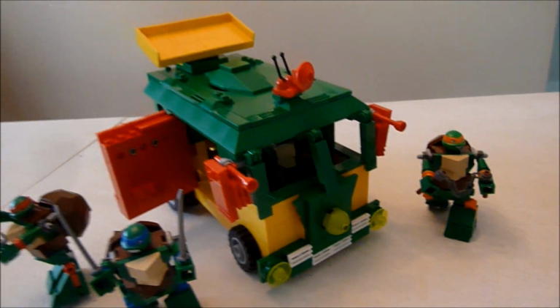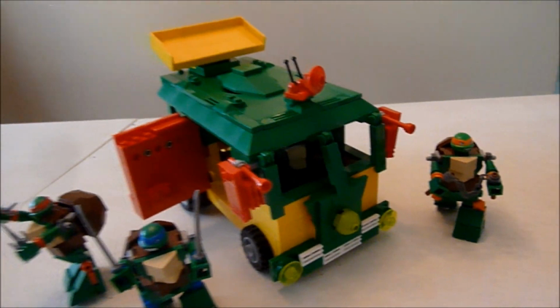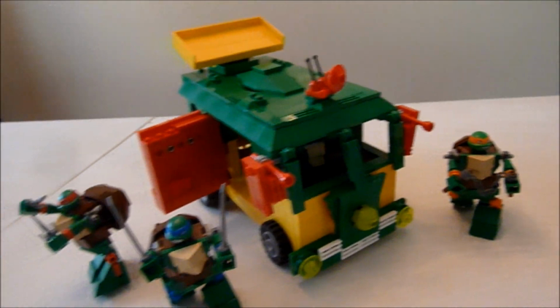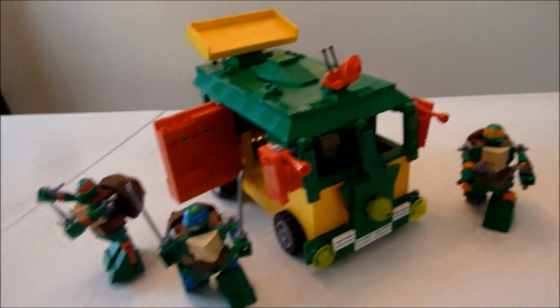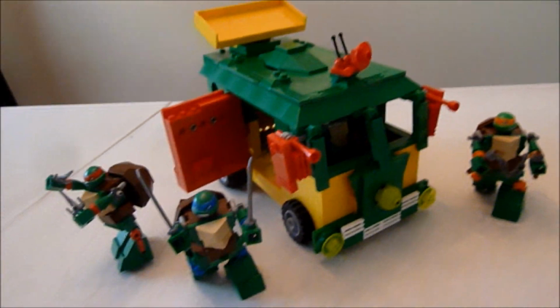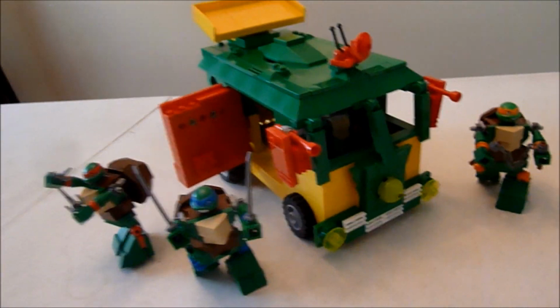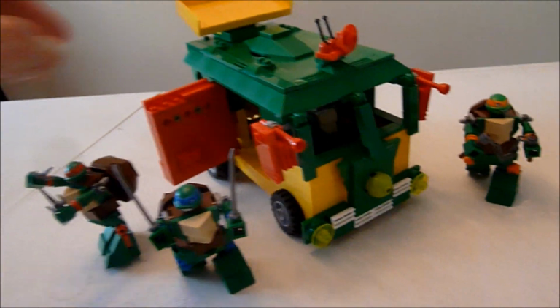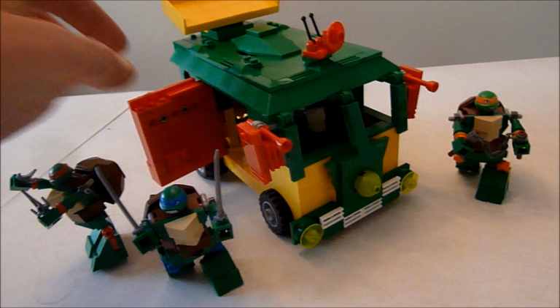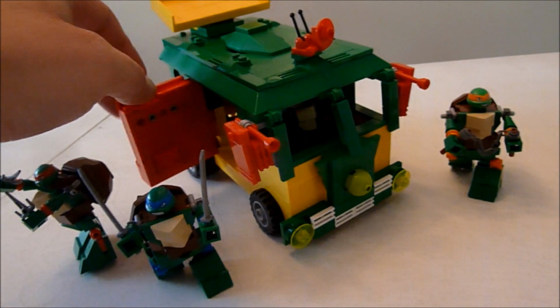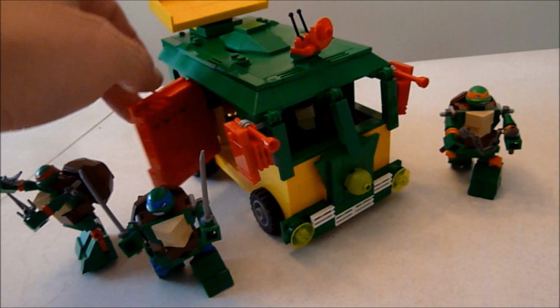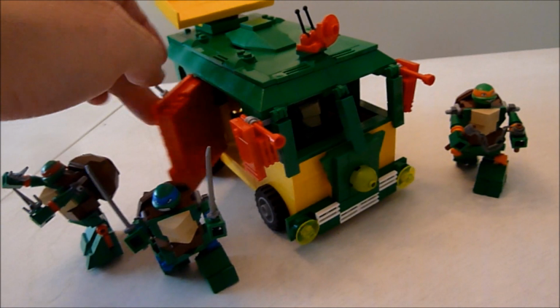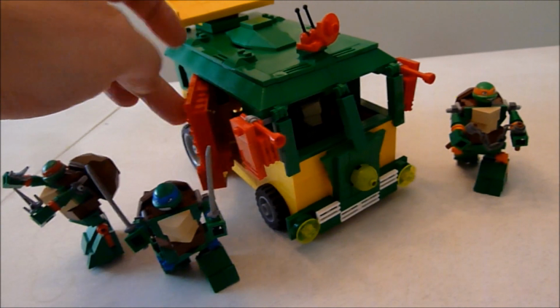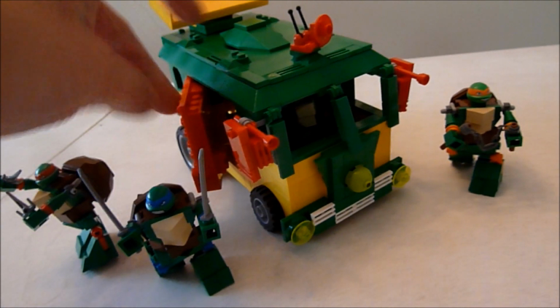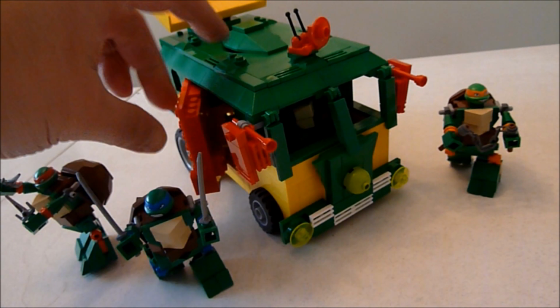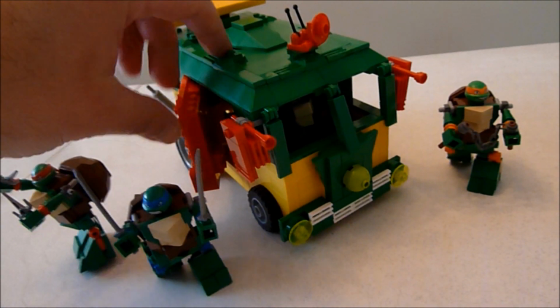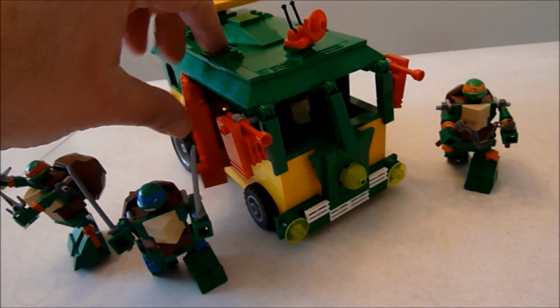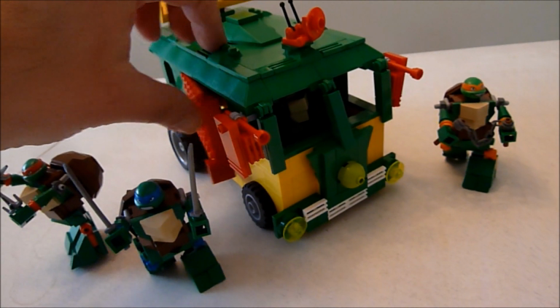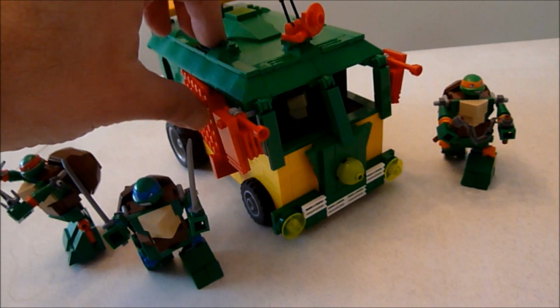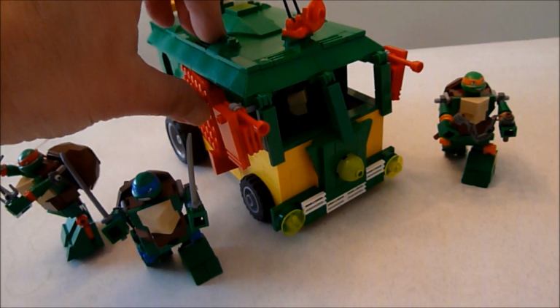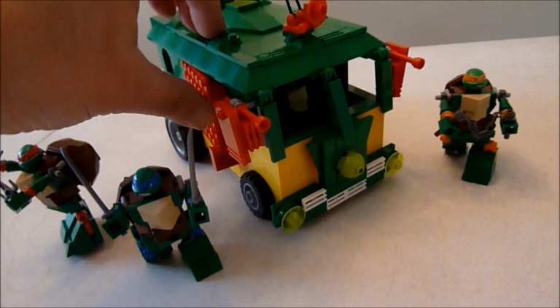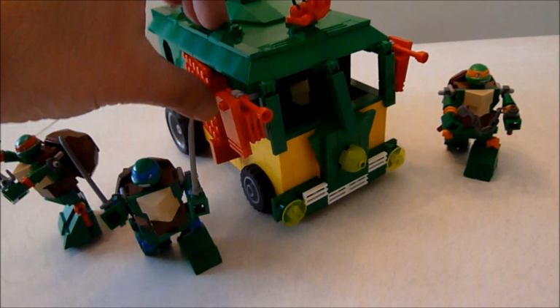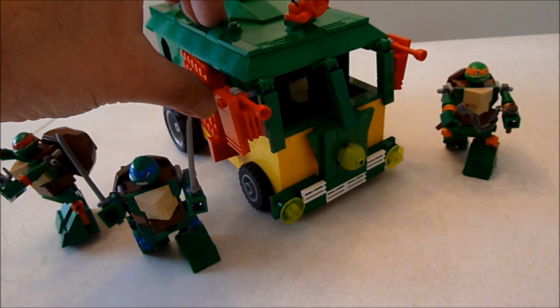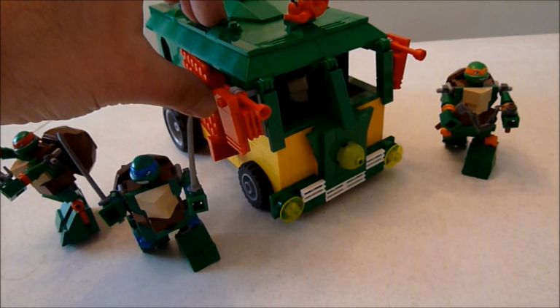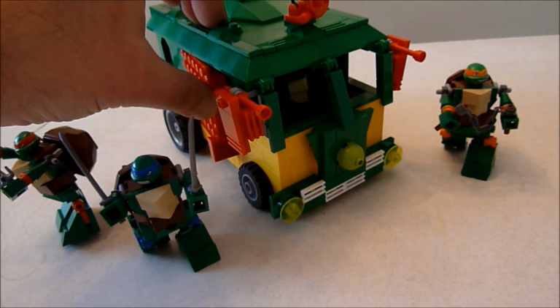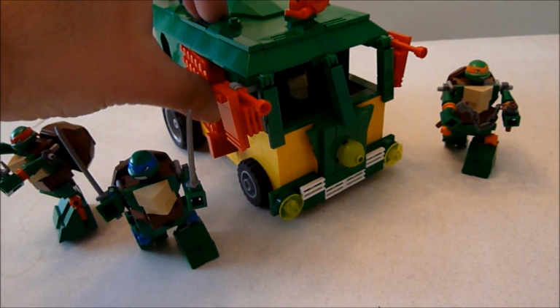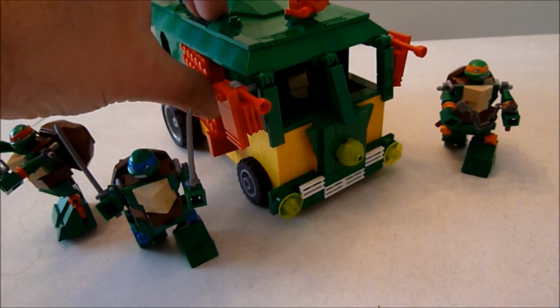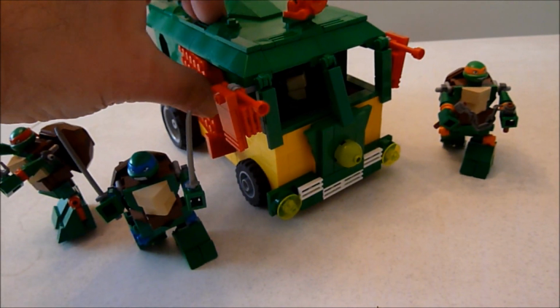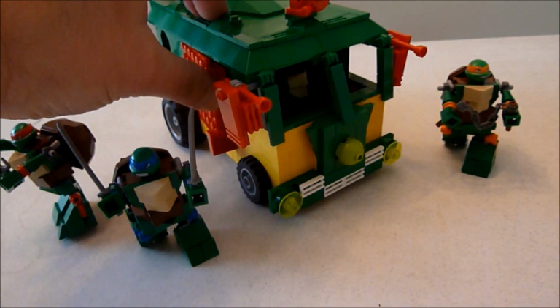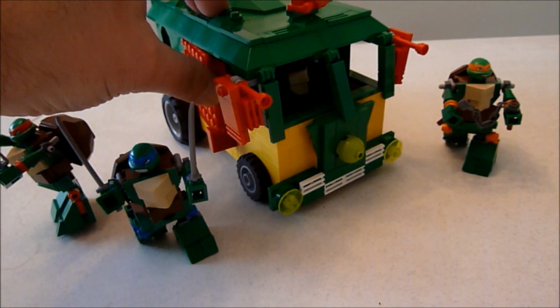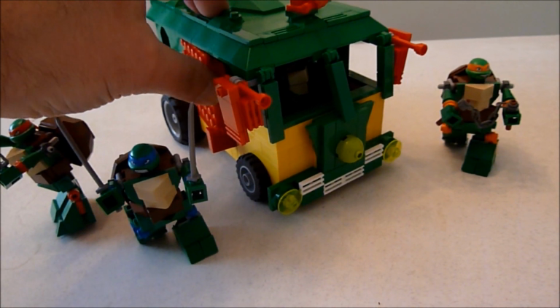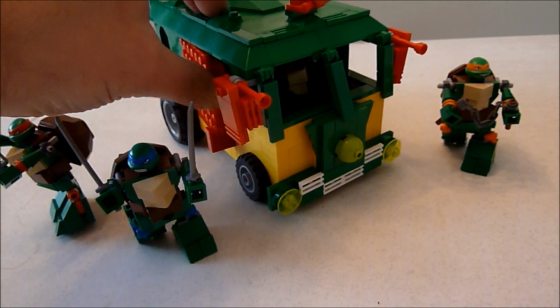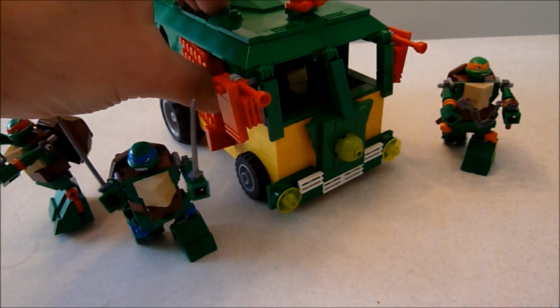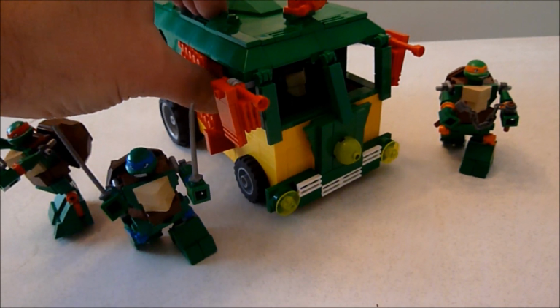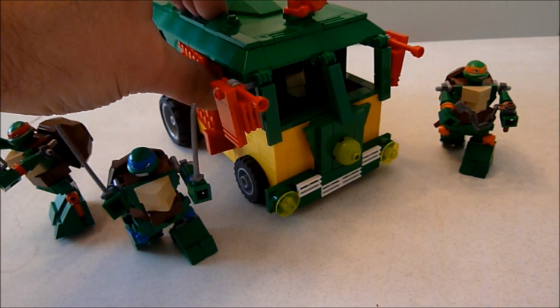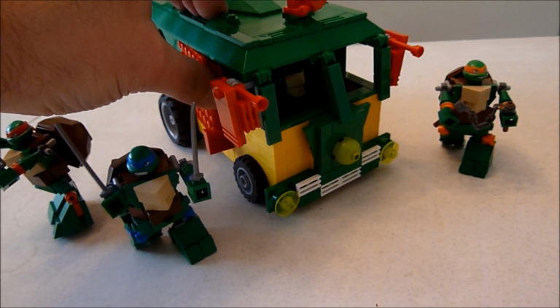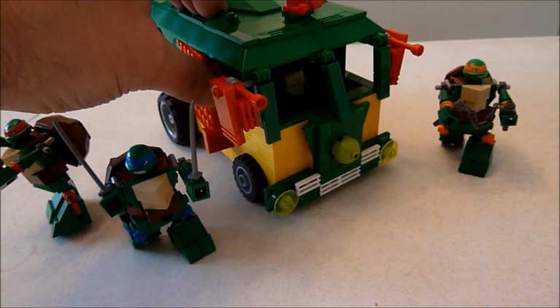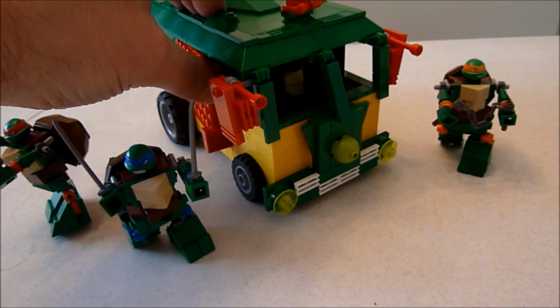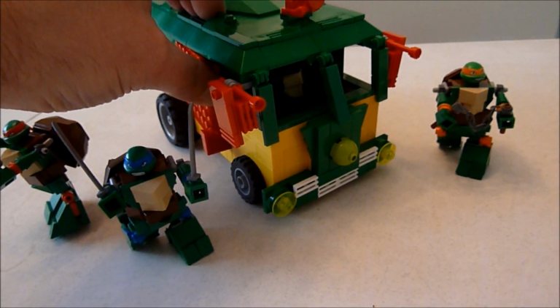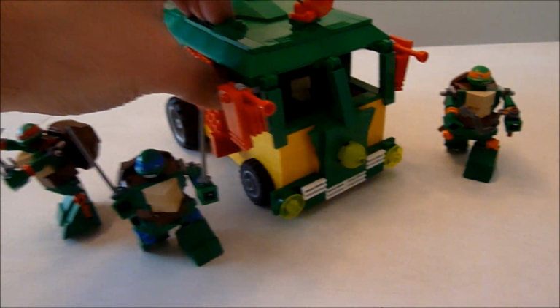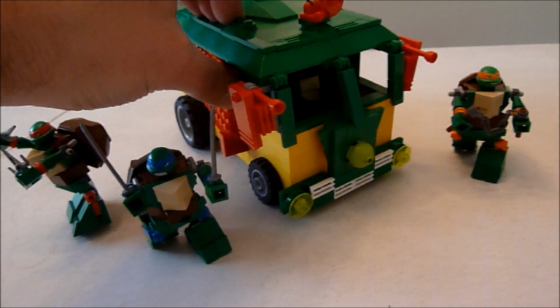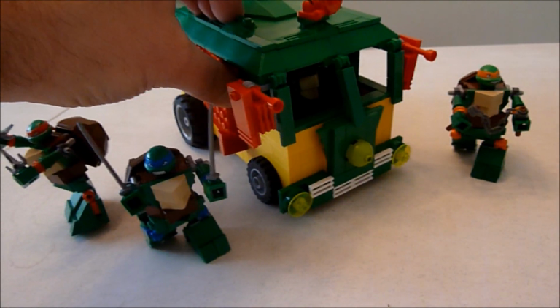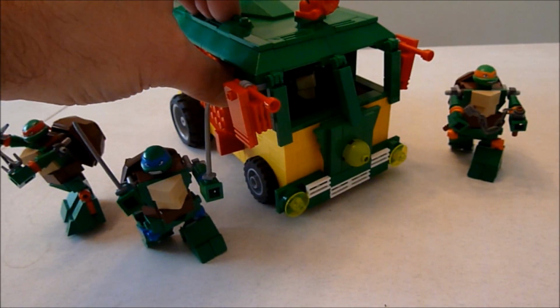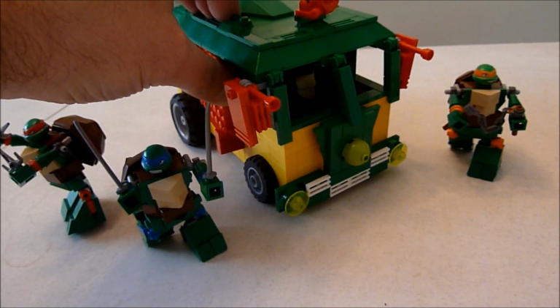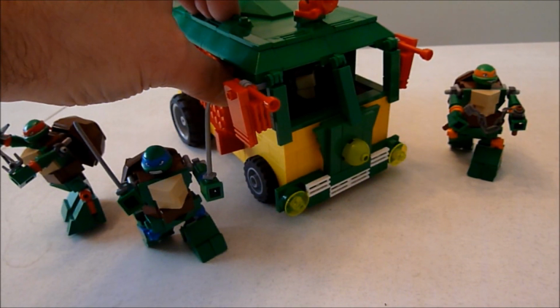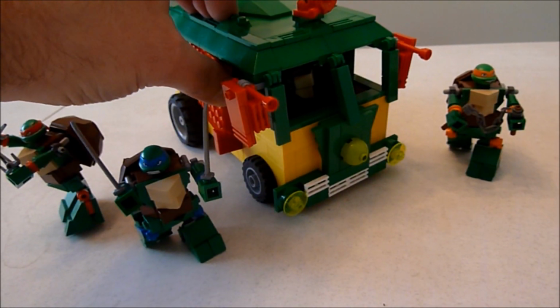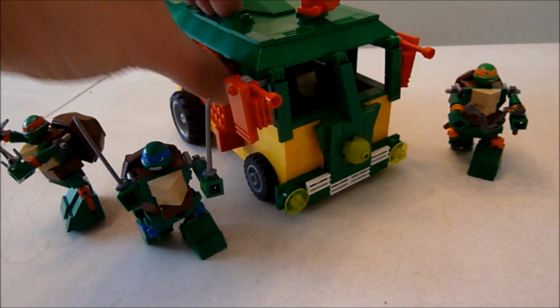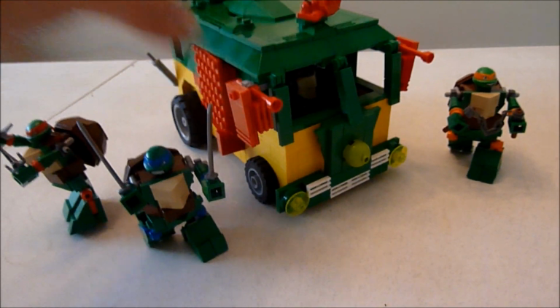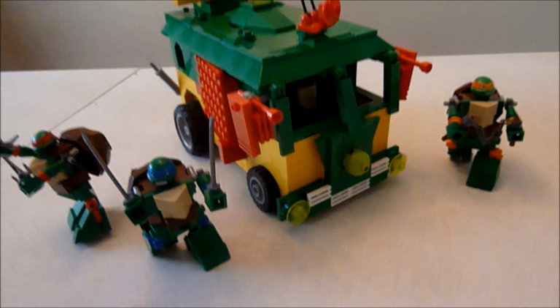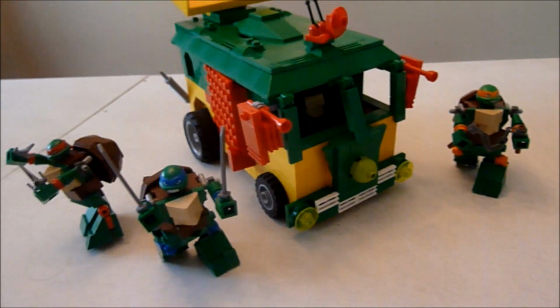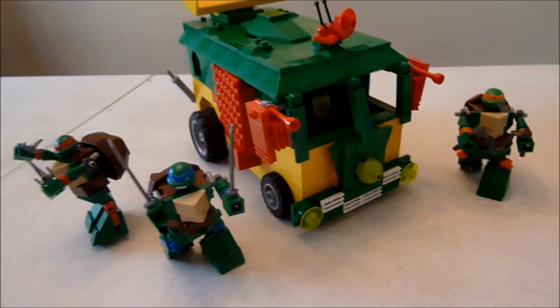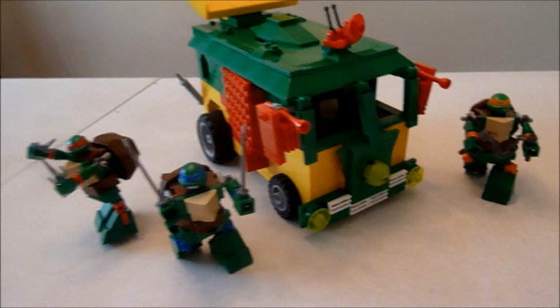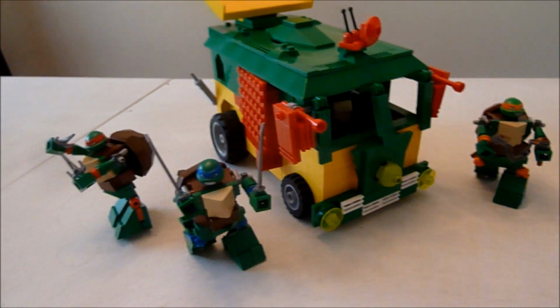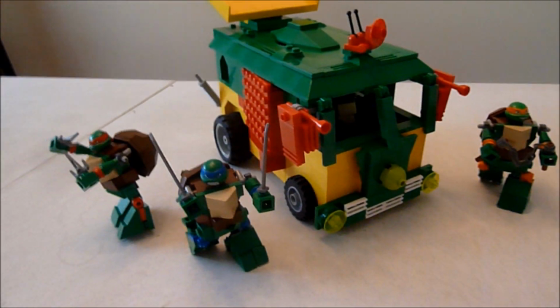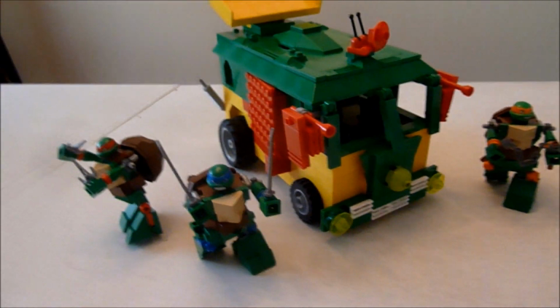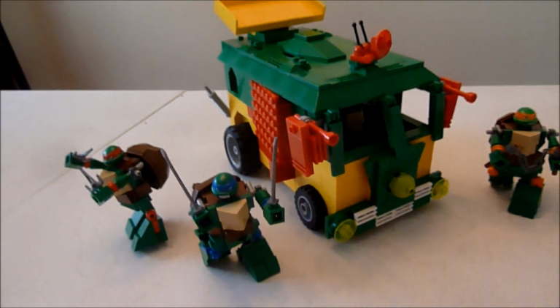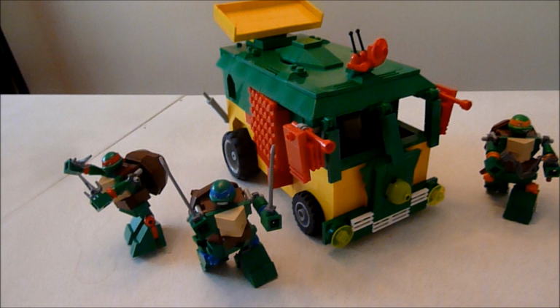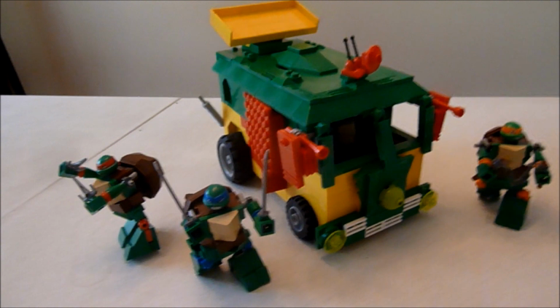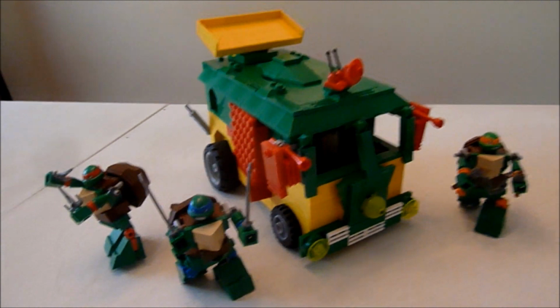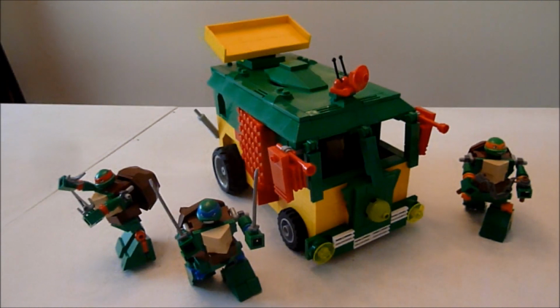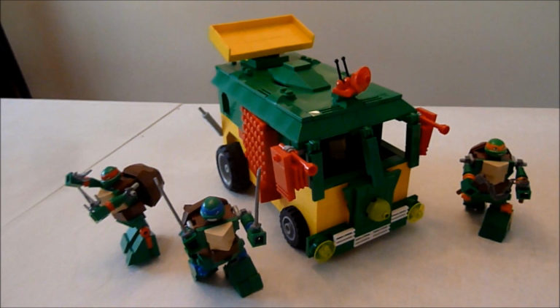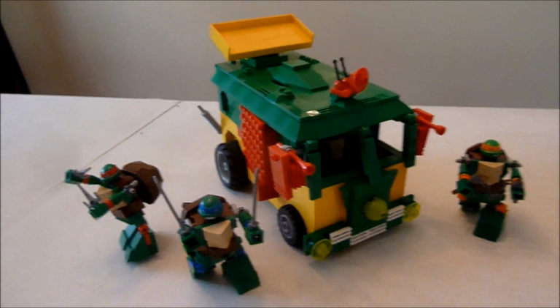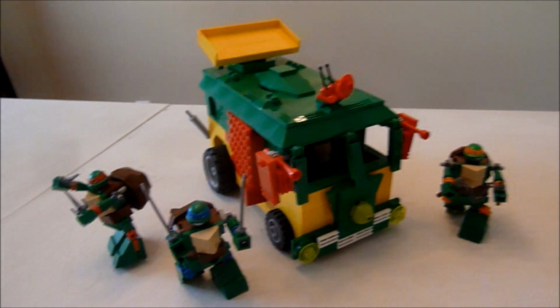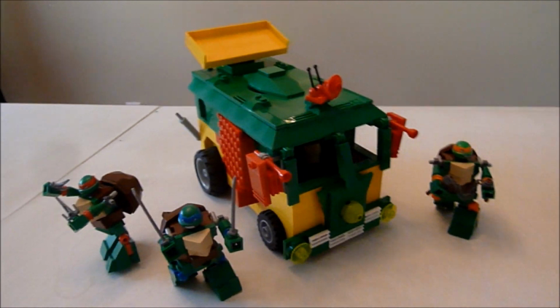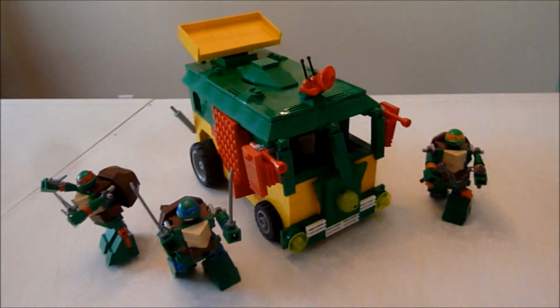So I didn't put any stickers on like the original toy. I may do that, but you know guys, I don't like stickers and stuff, so I may not.